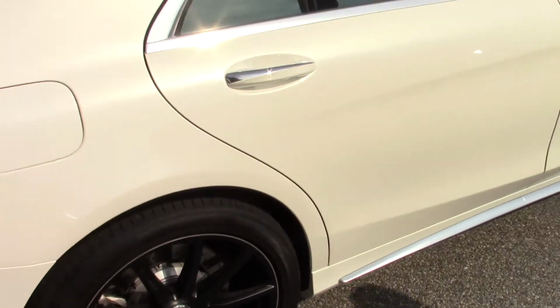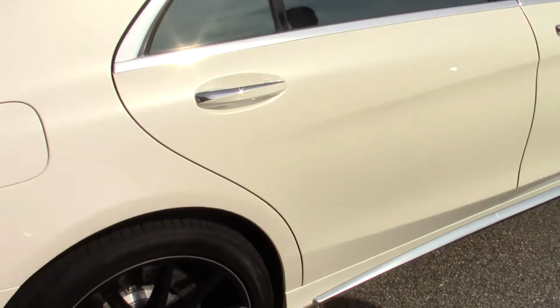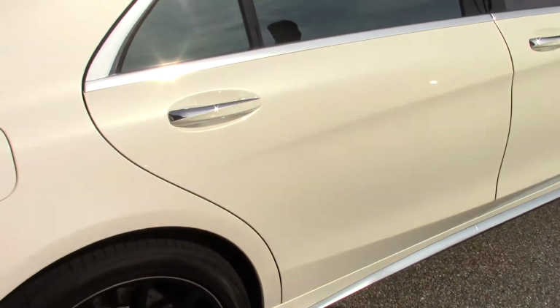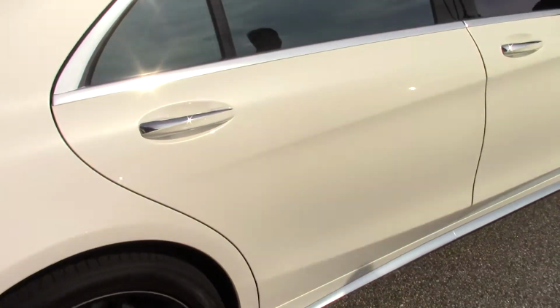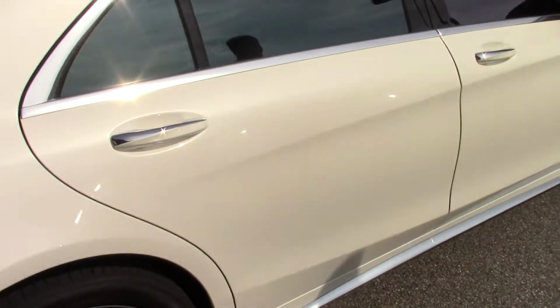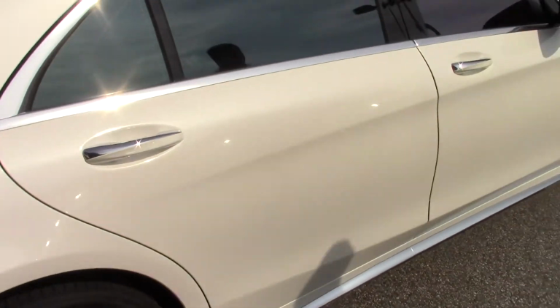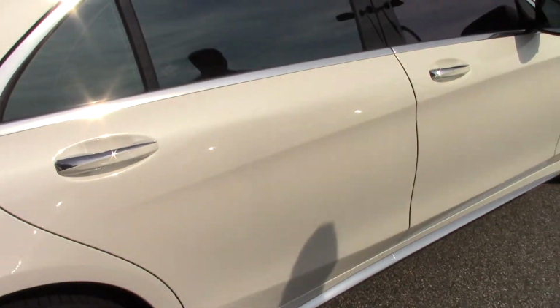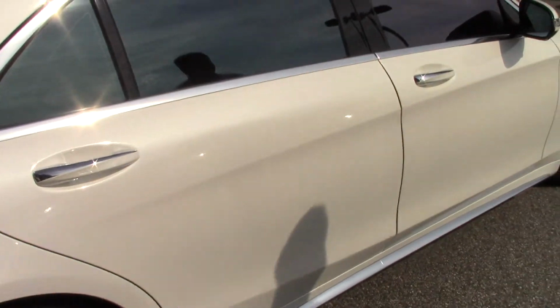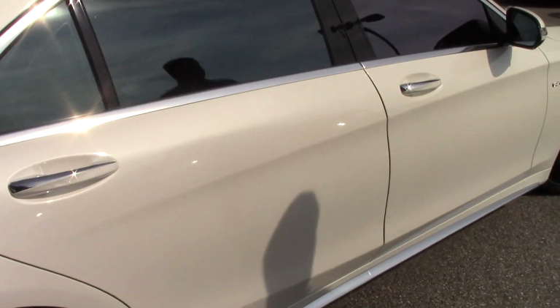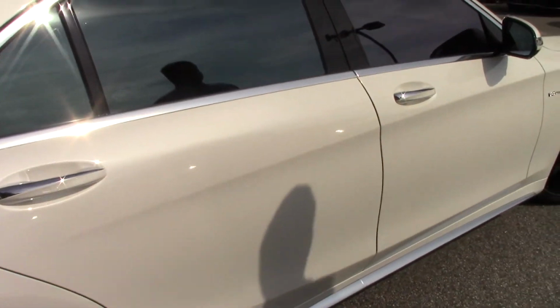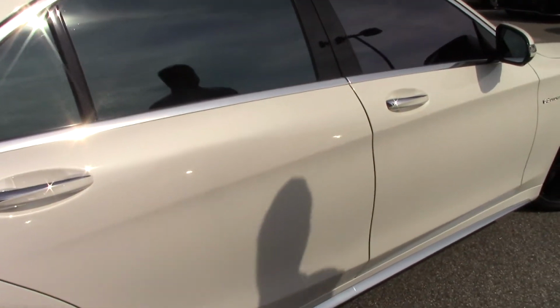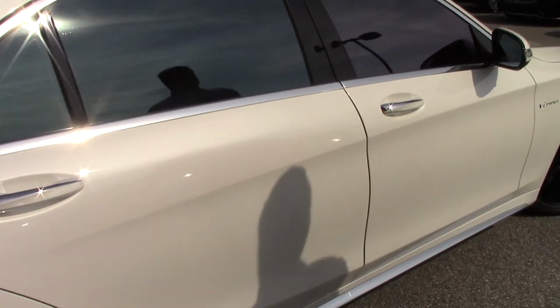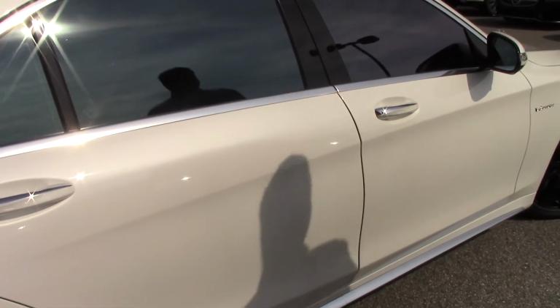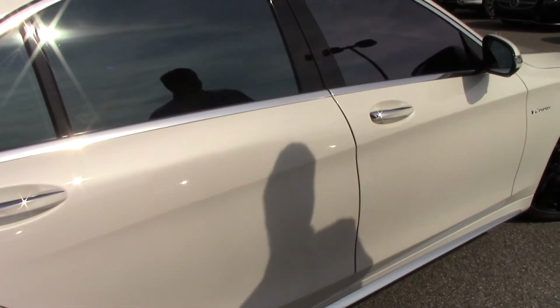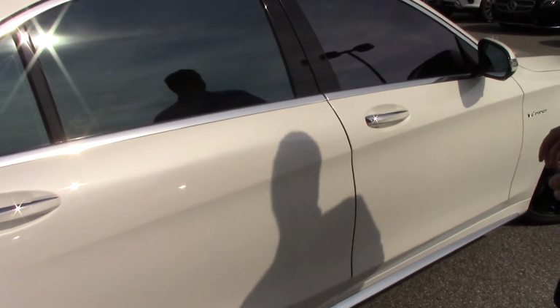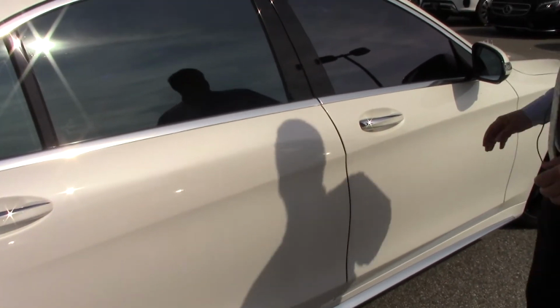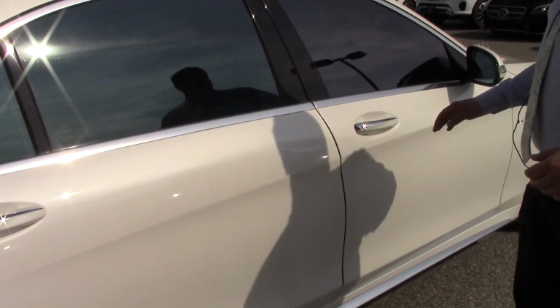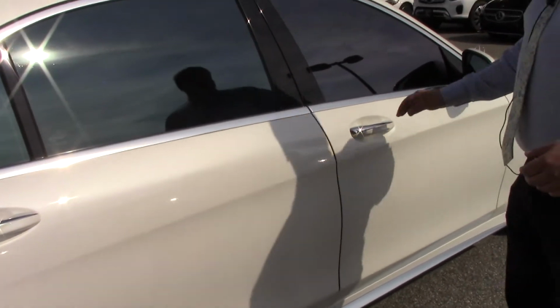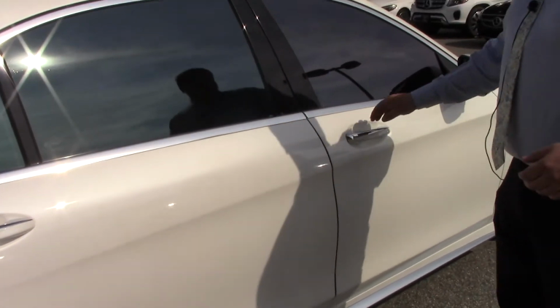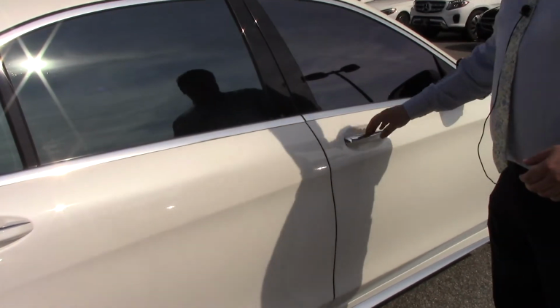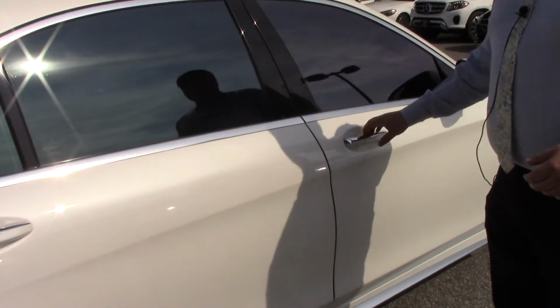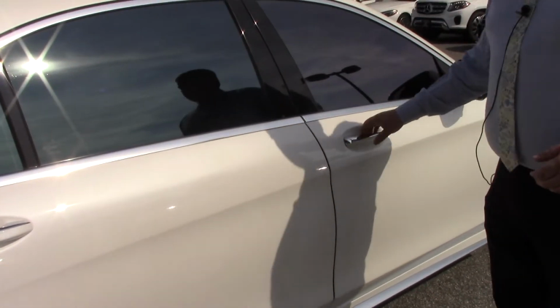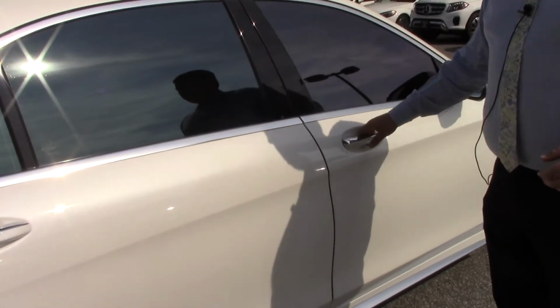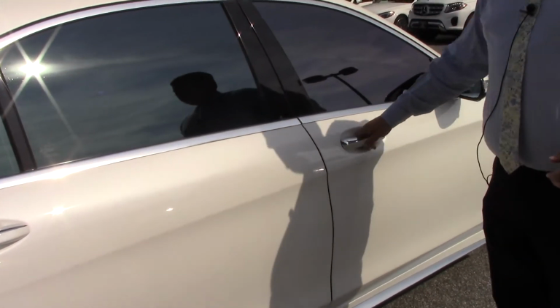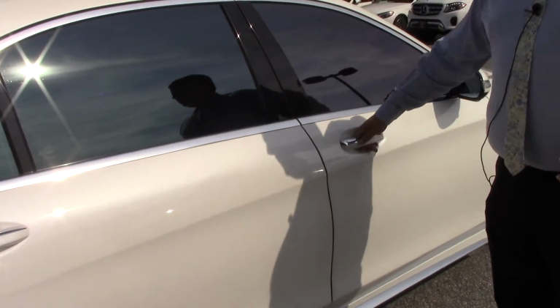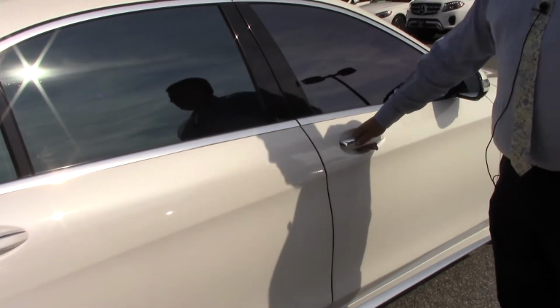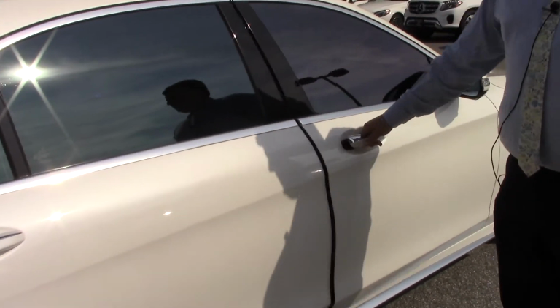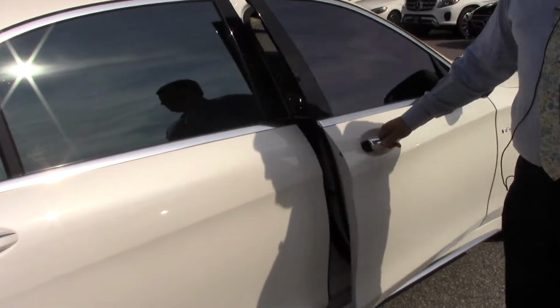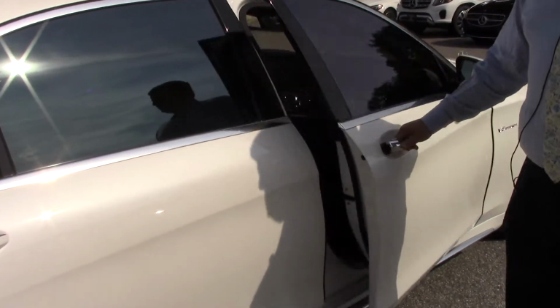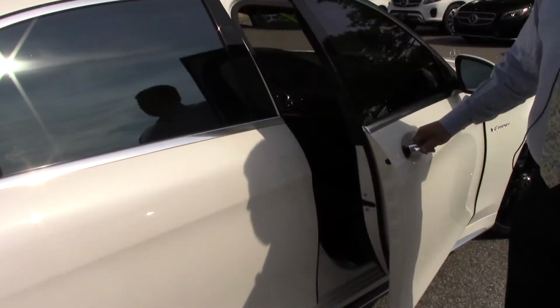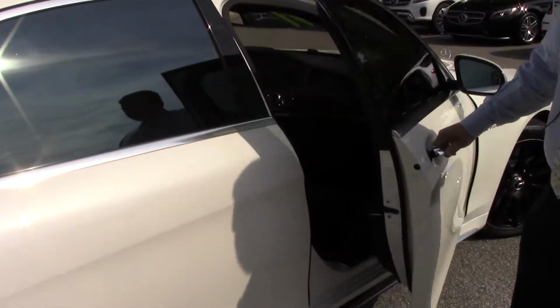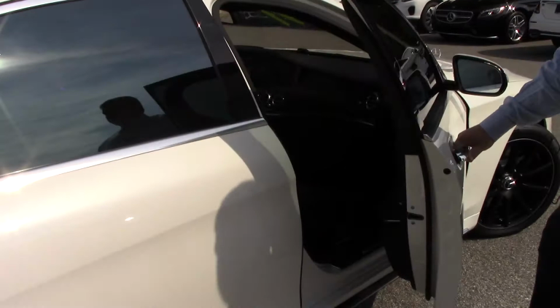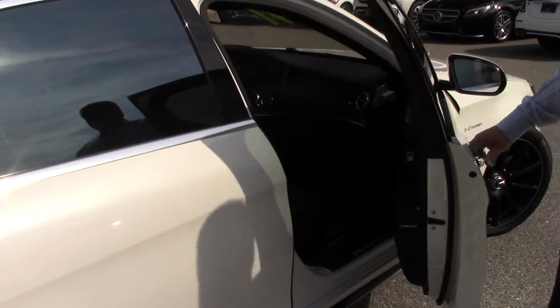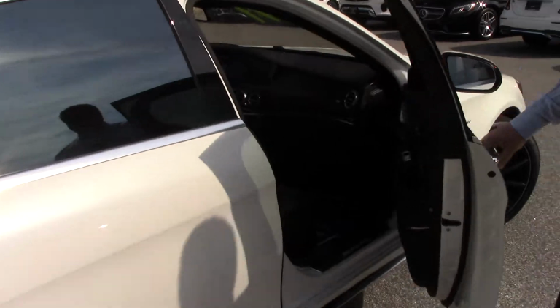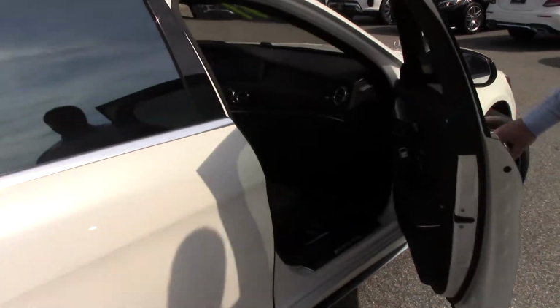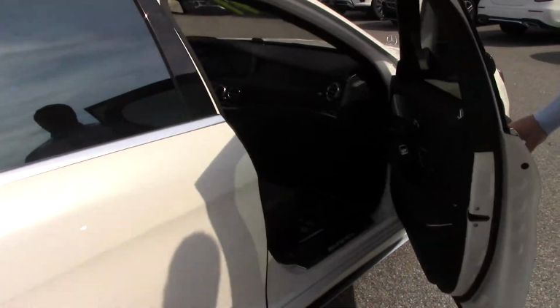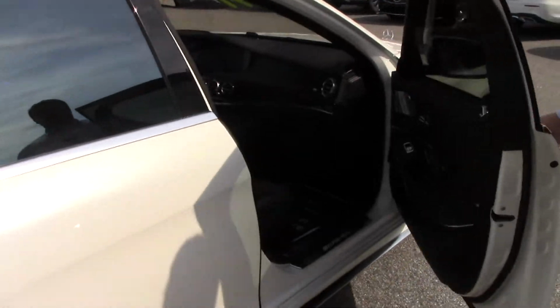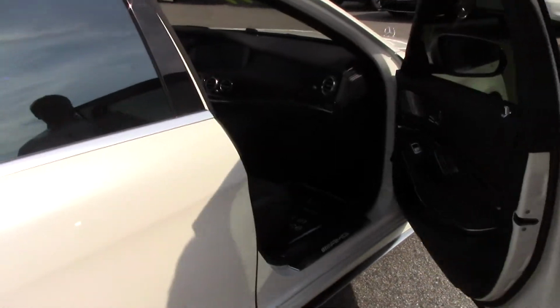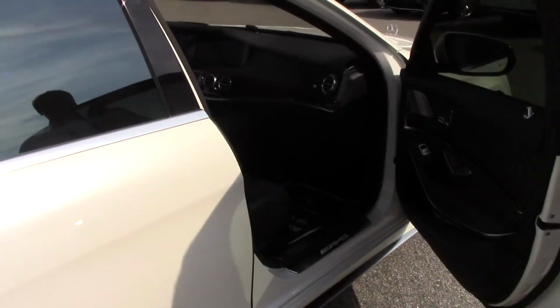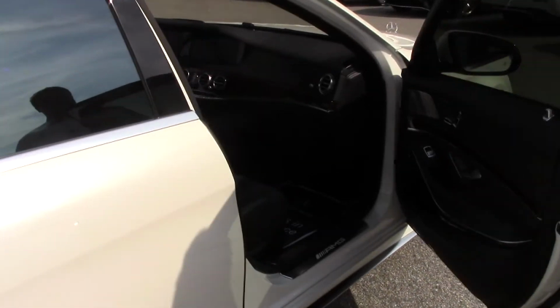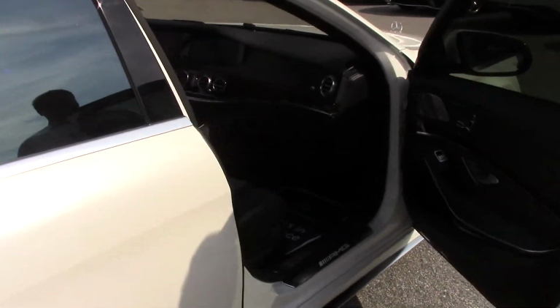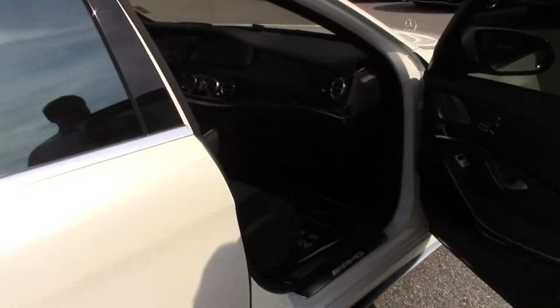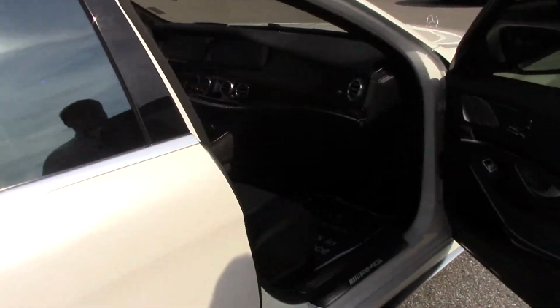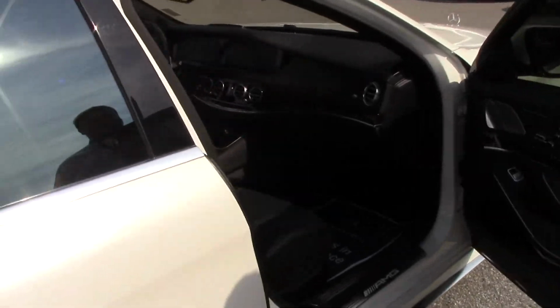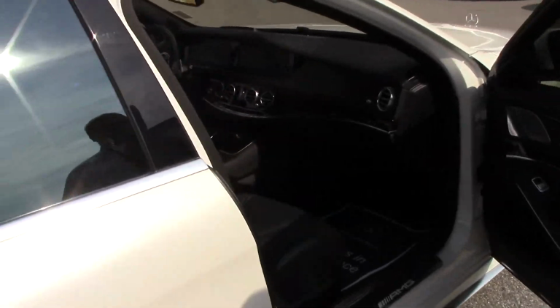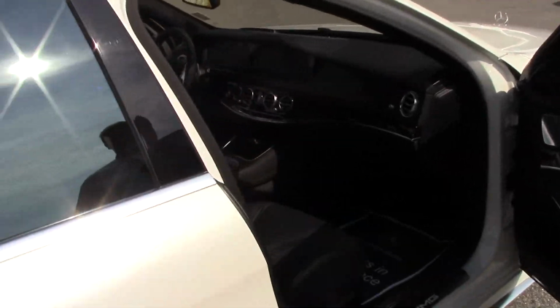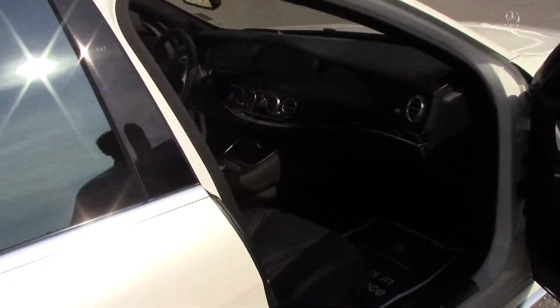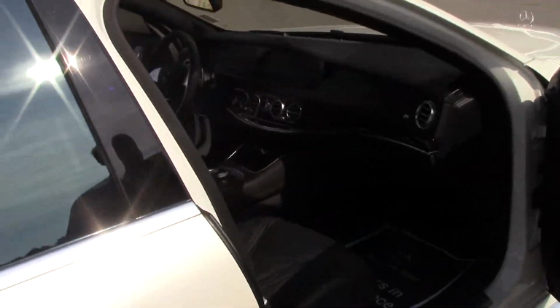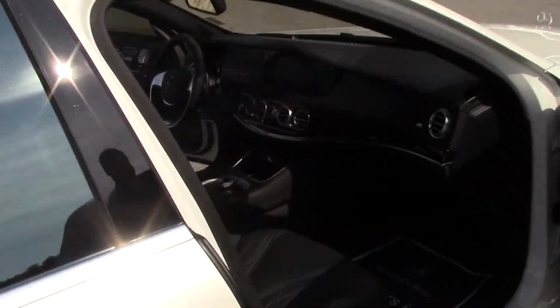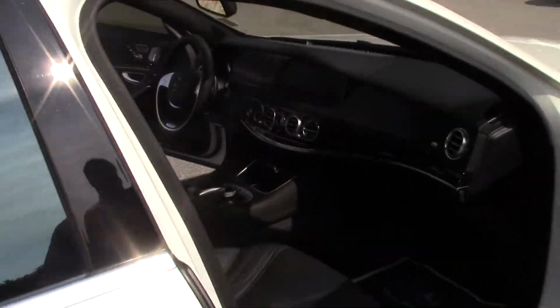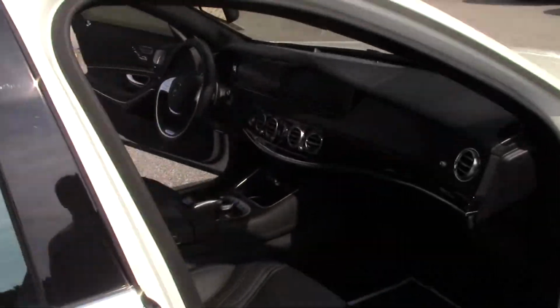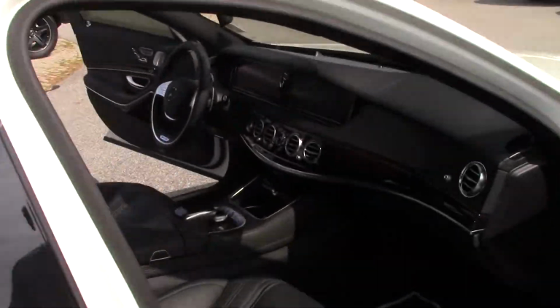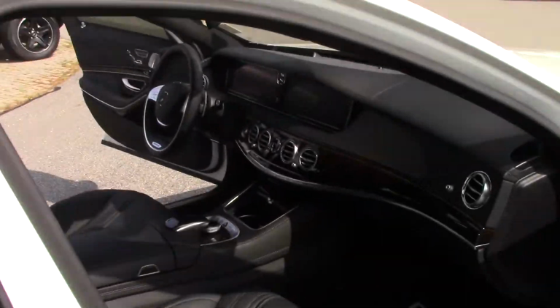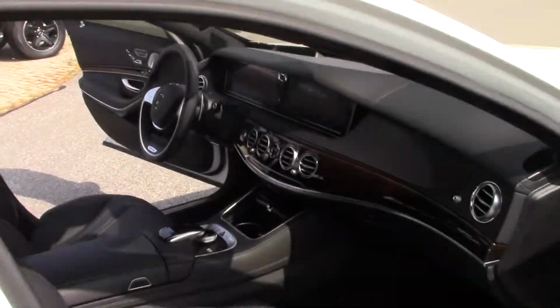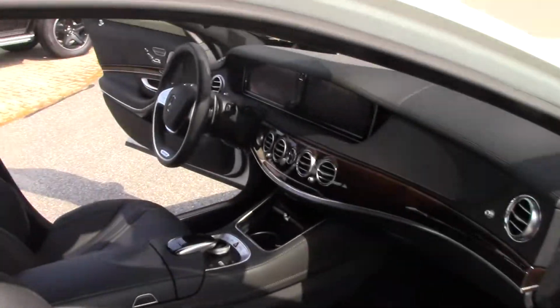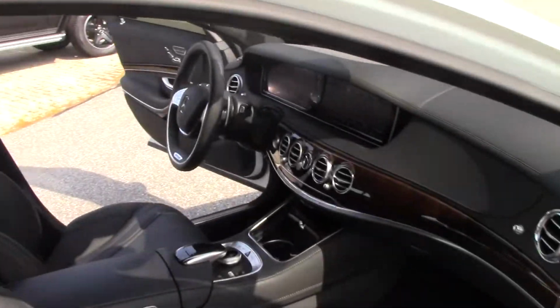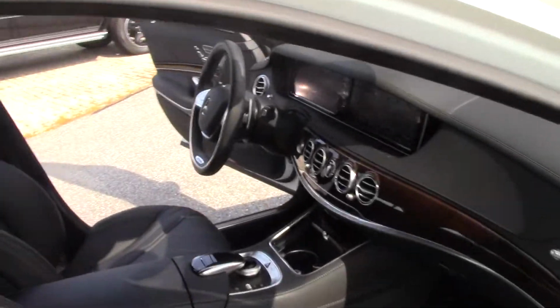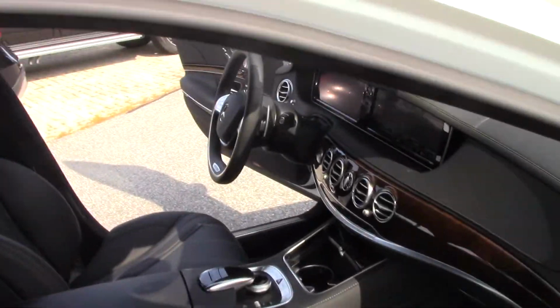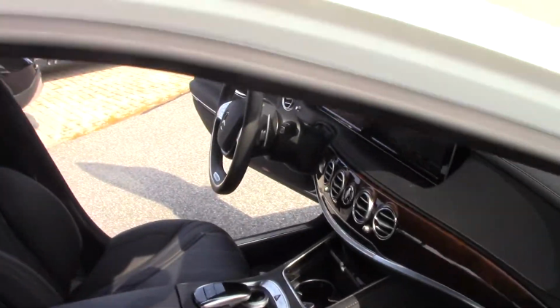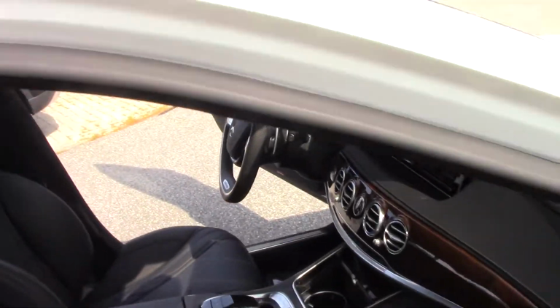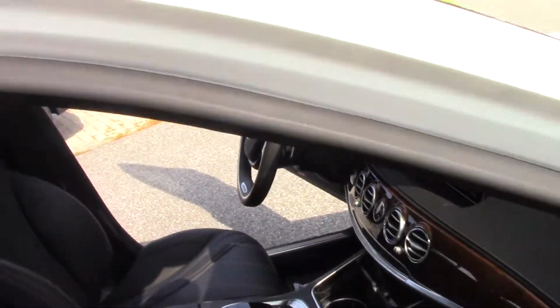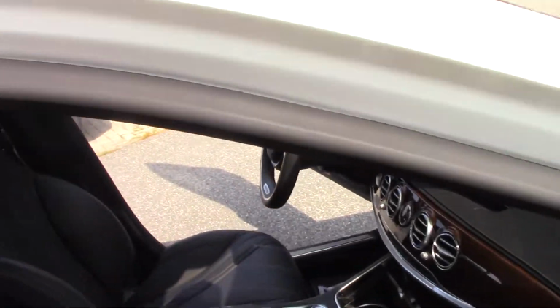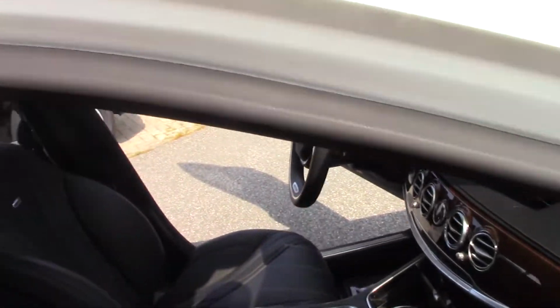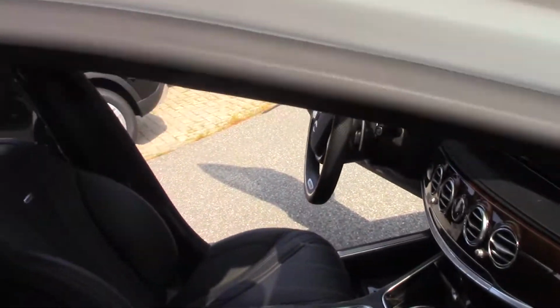The full S-Class experience. Let's take this thing out for a quick little drive around the parking lot.